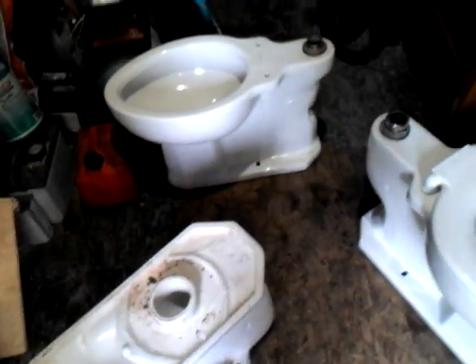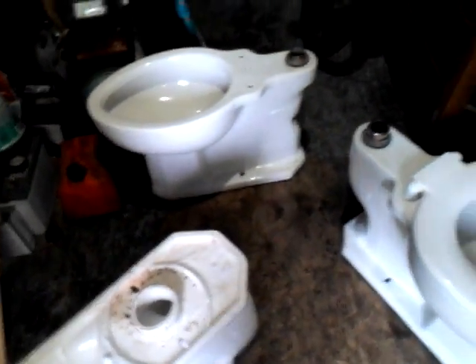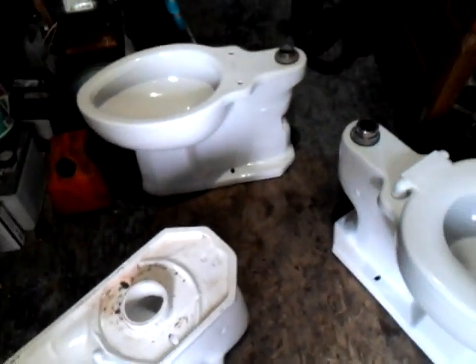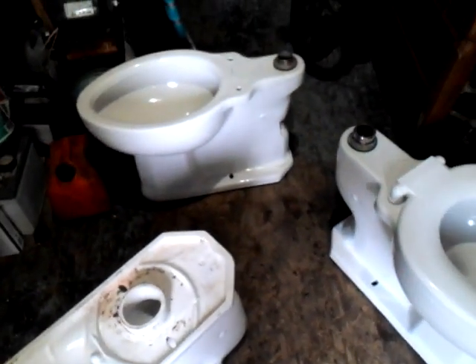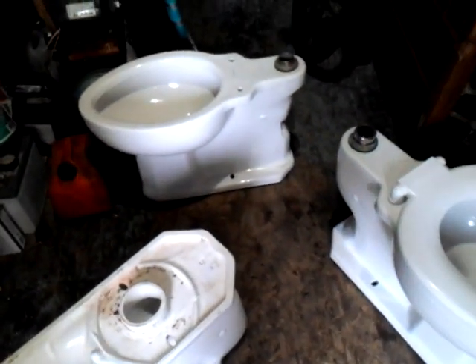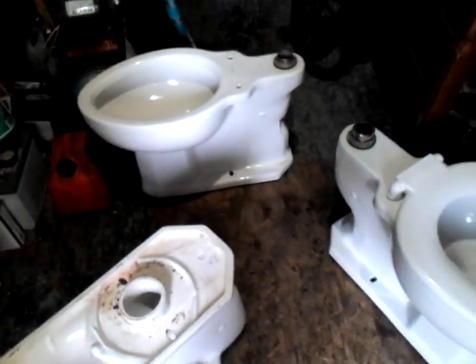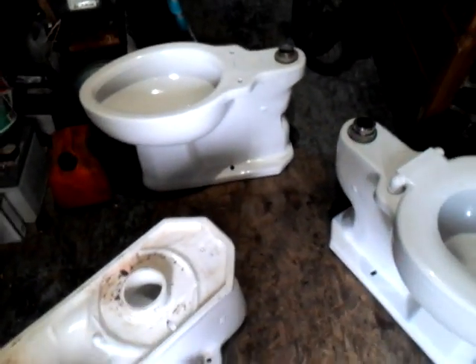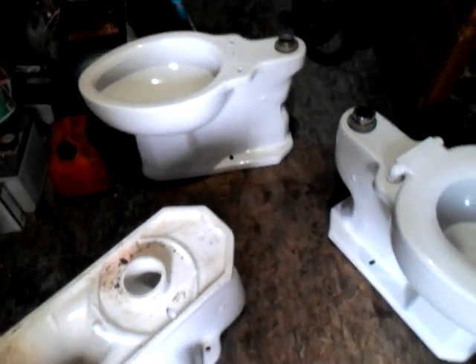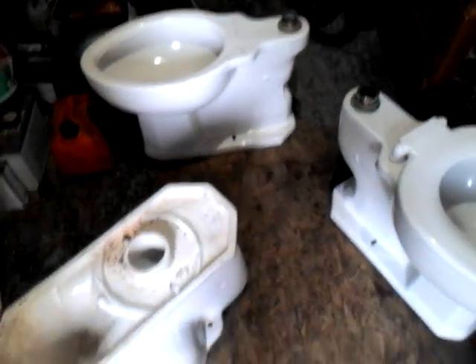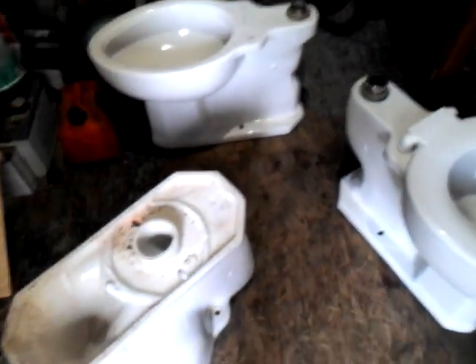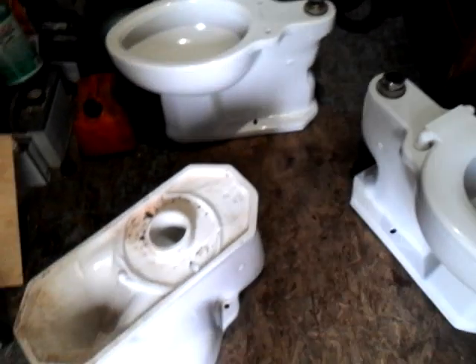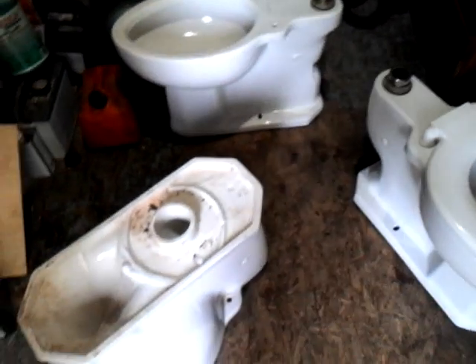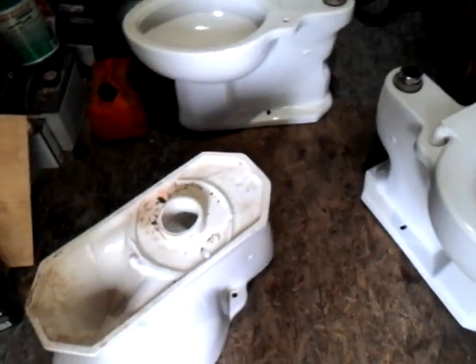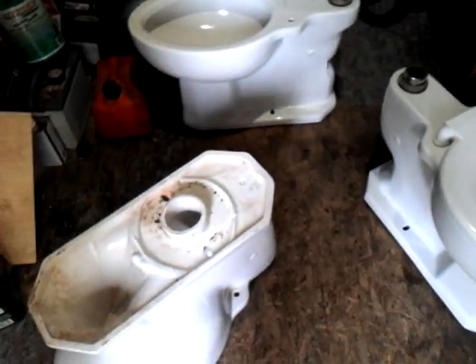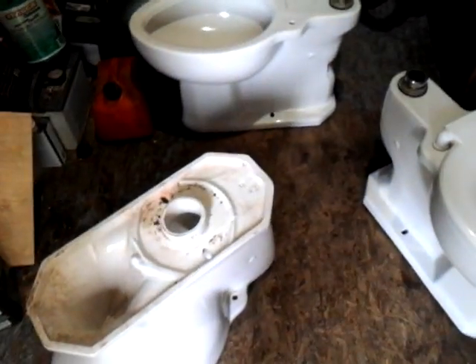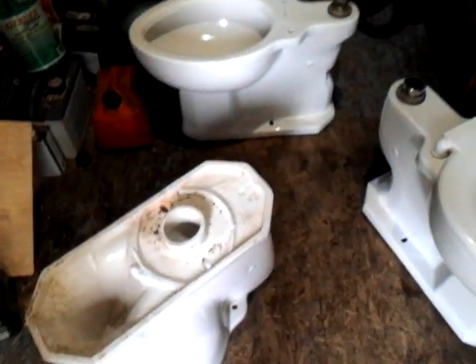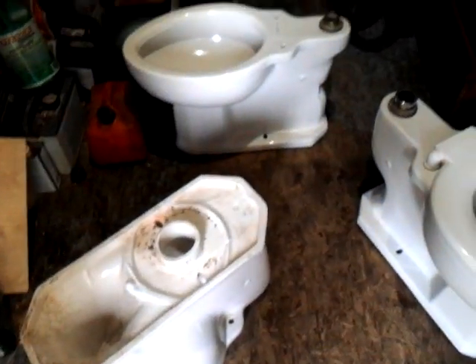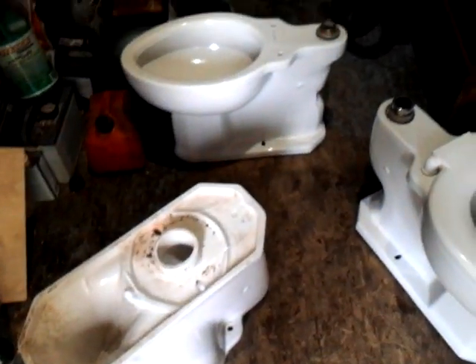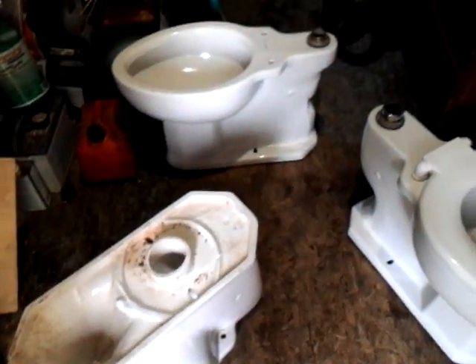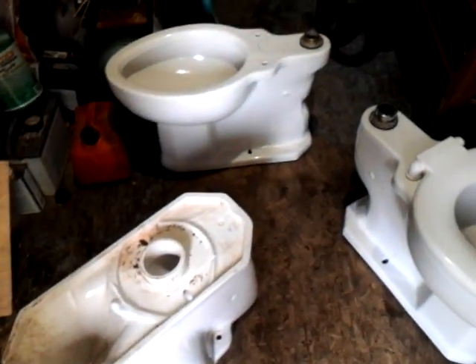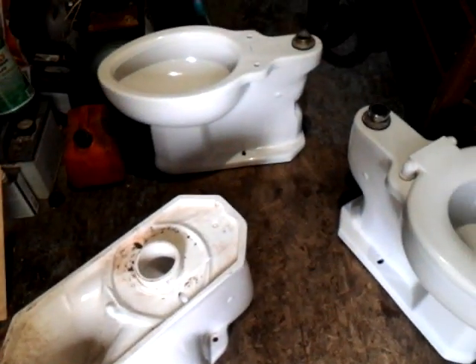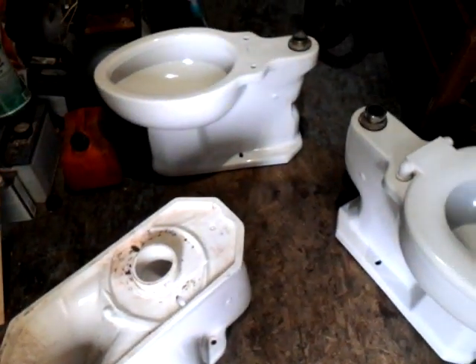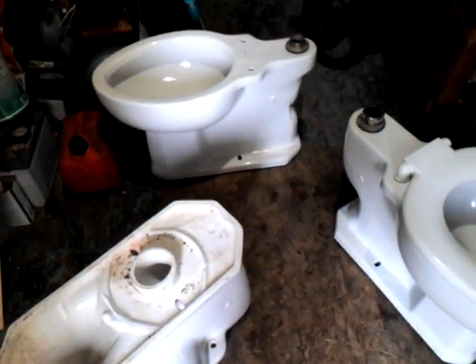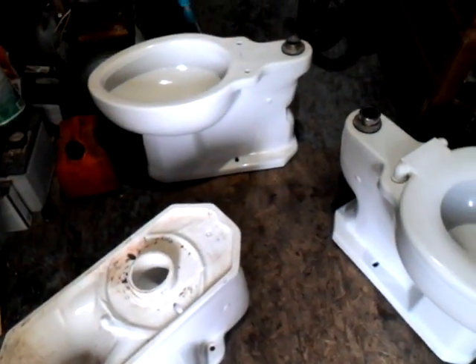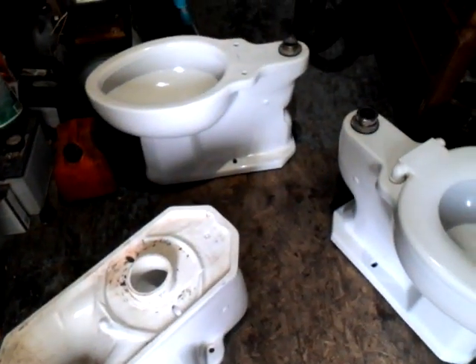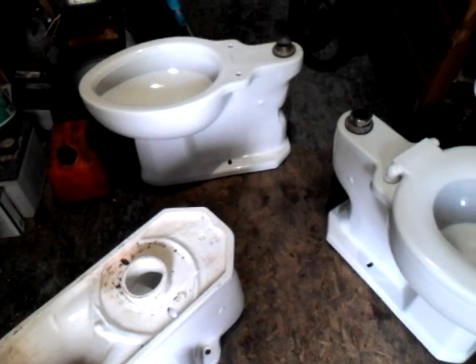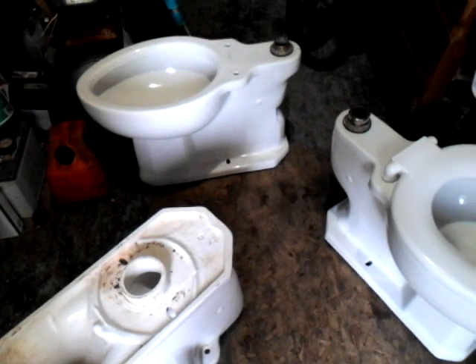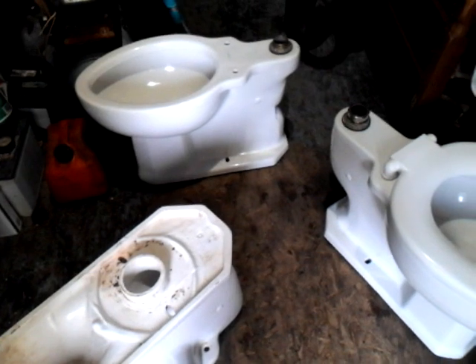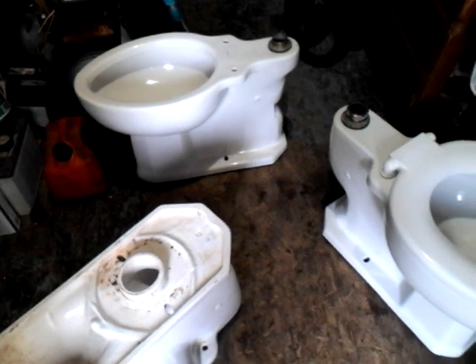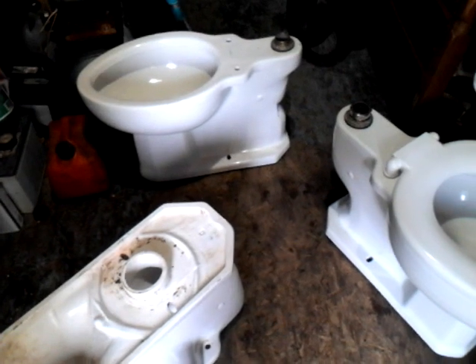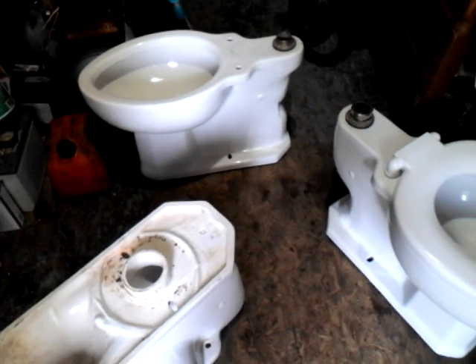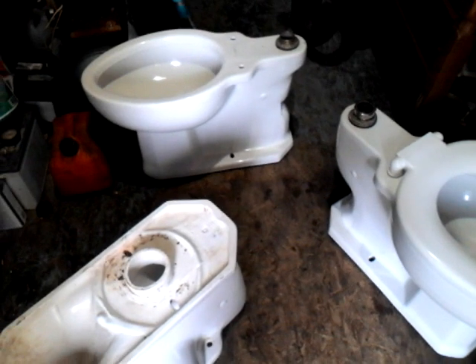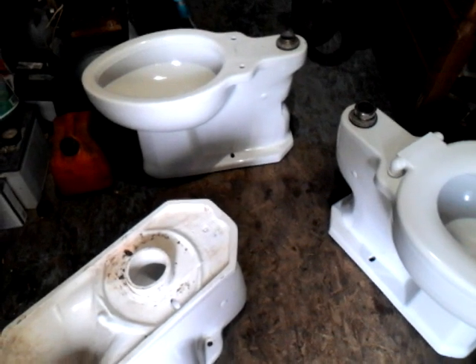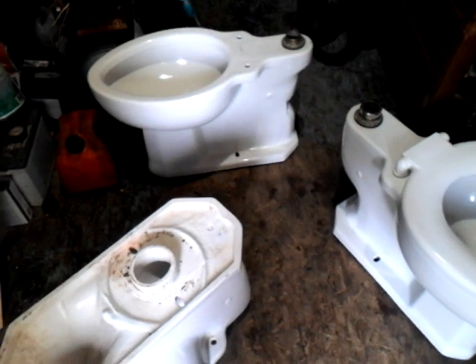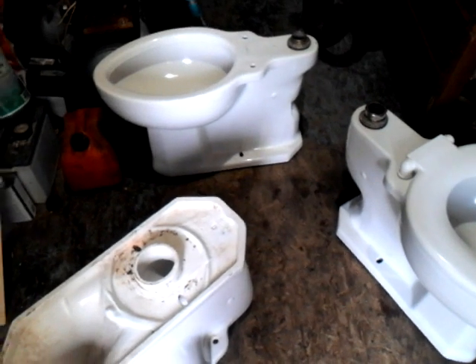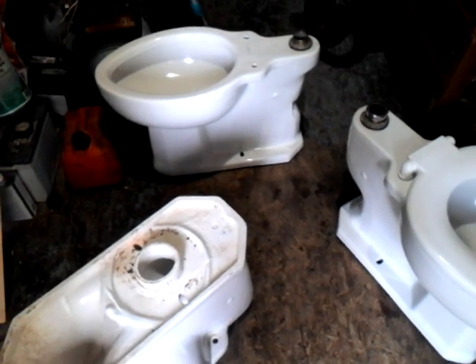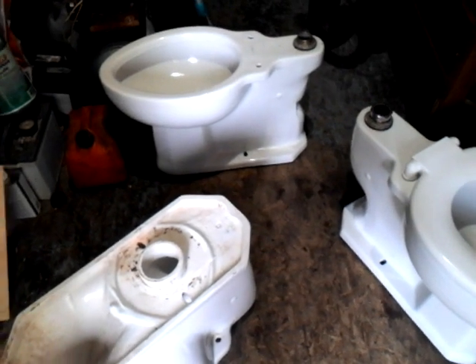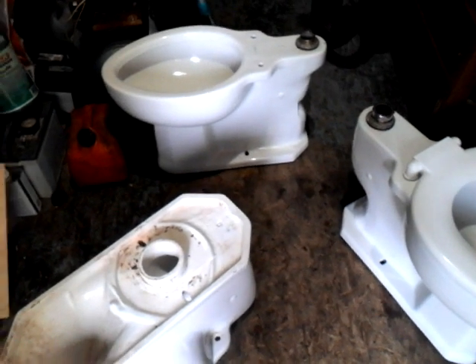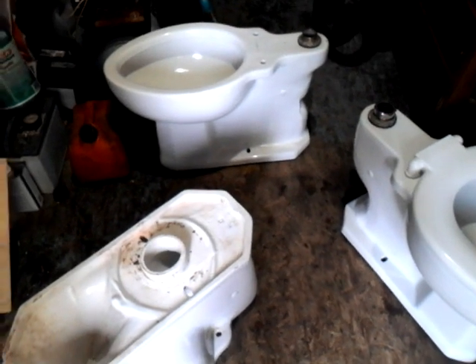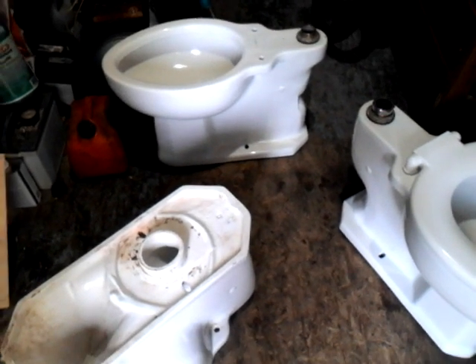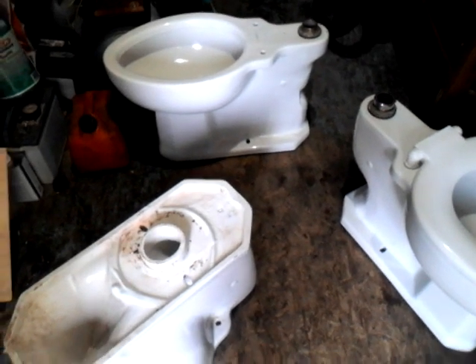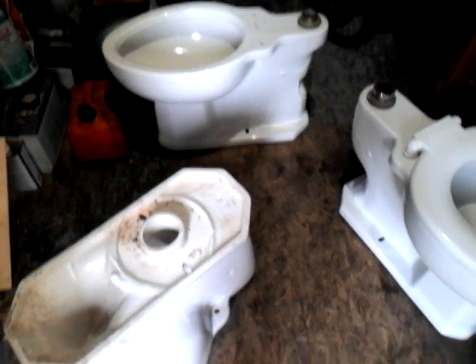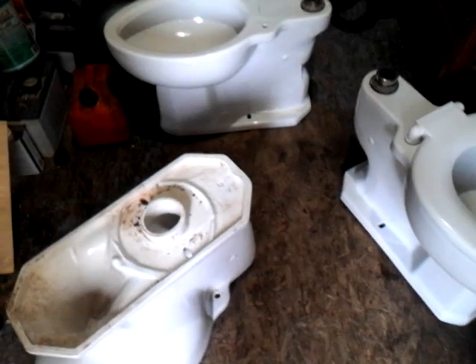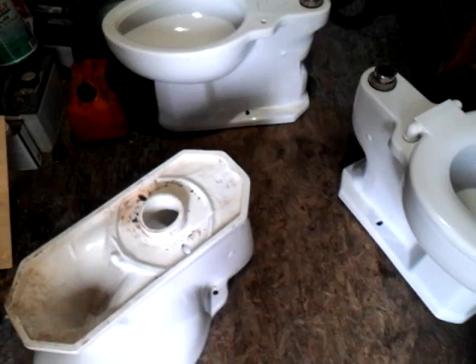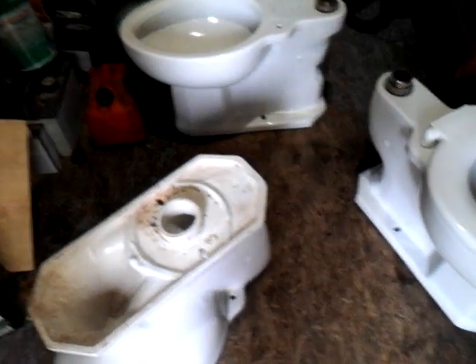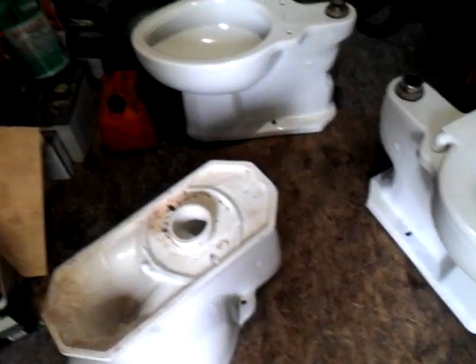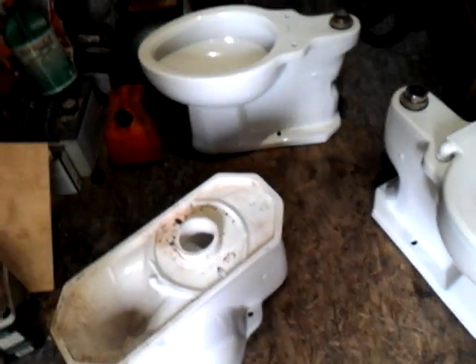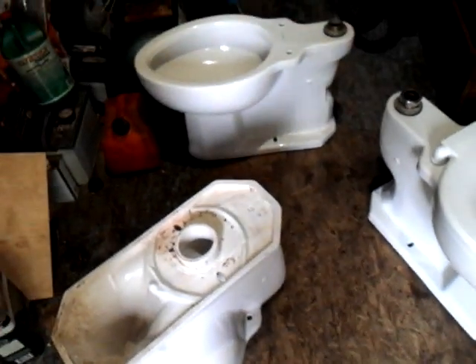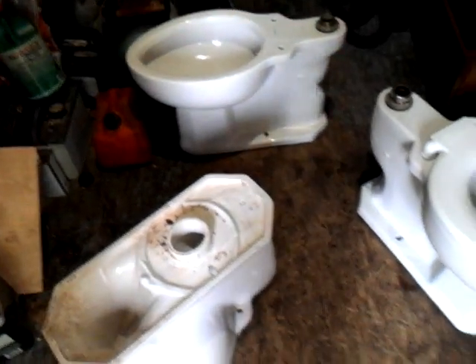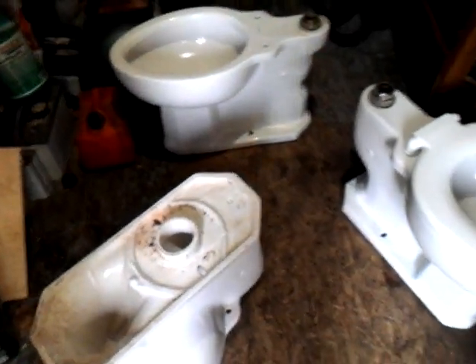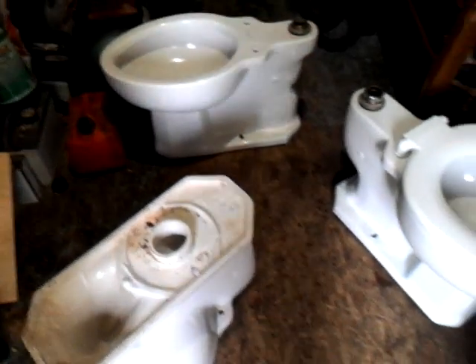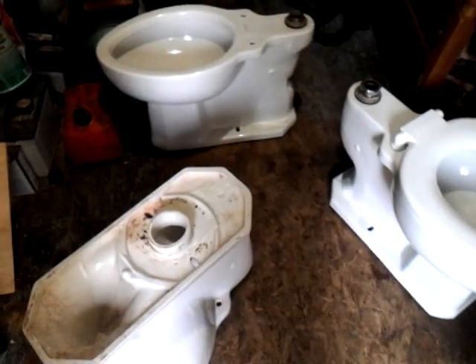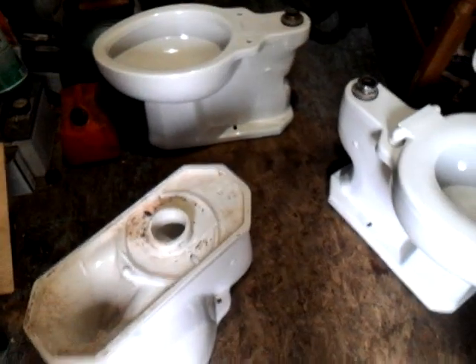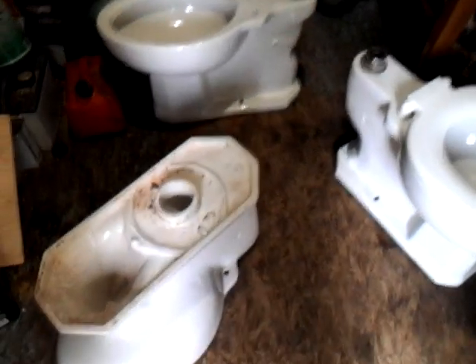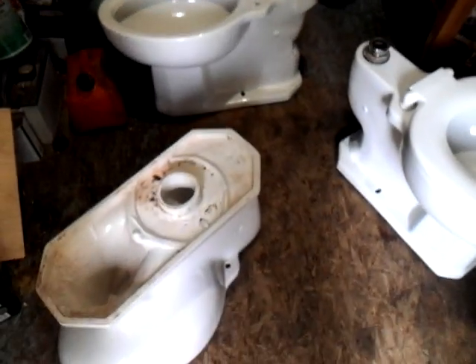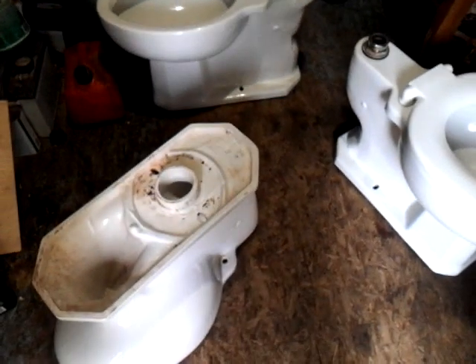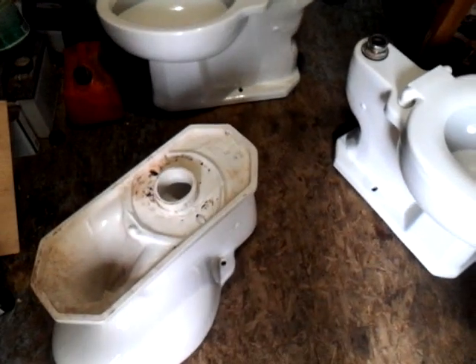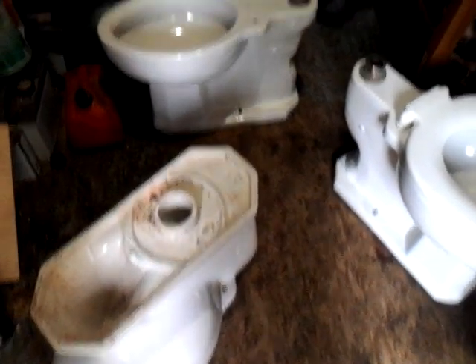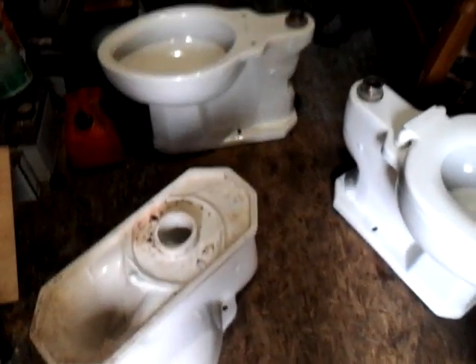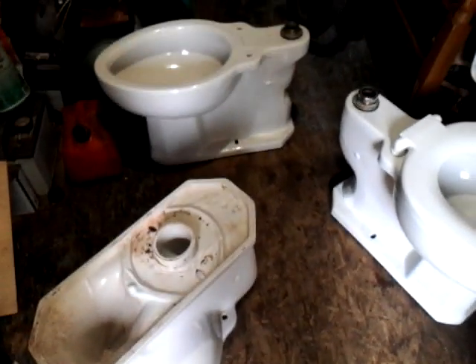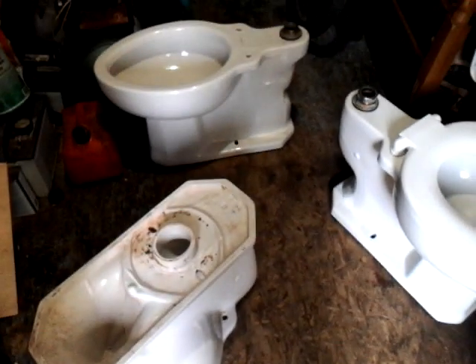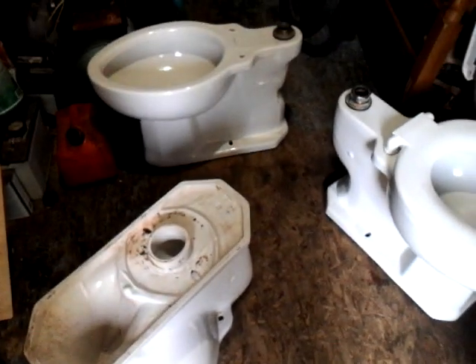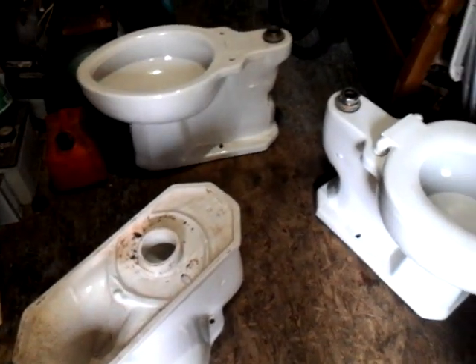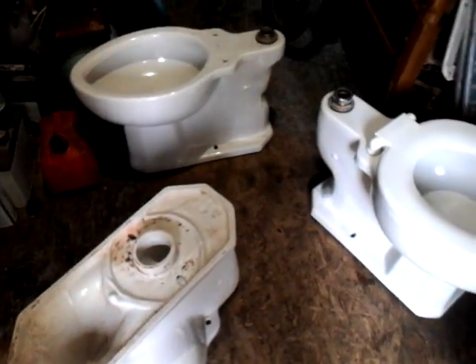I think the next thing I'll do is hook these toilets up one at a time and flush them, so stay tuned.